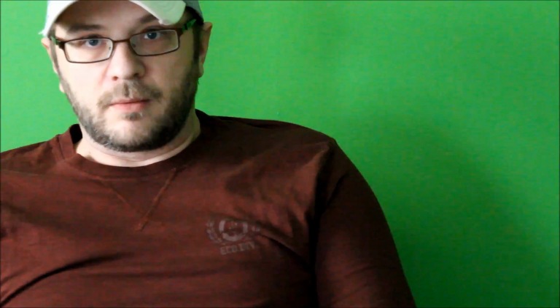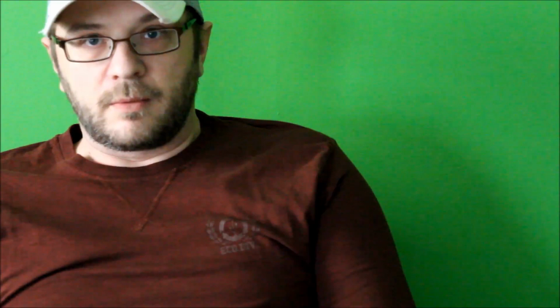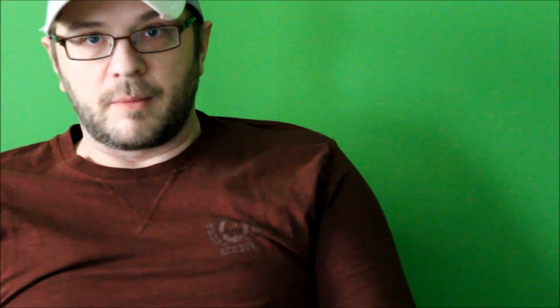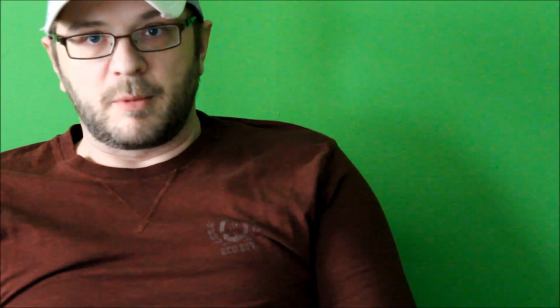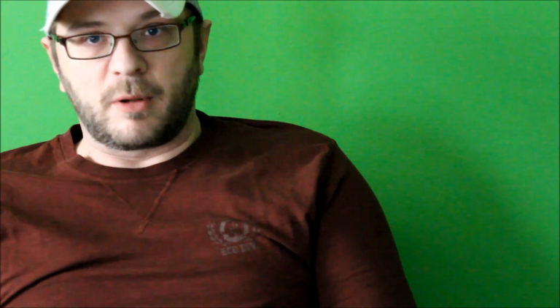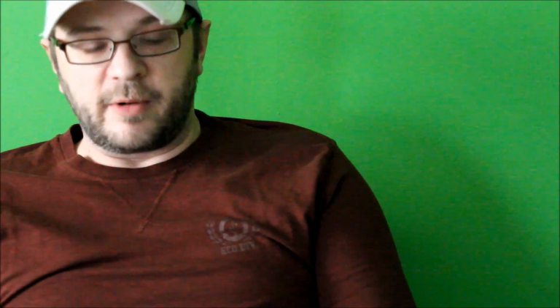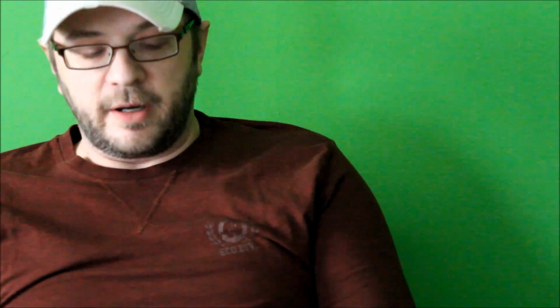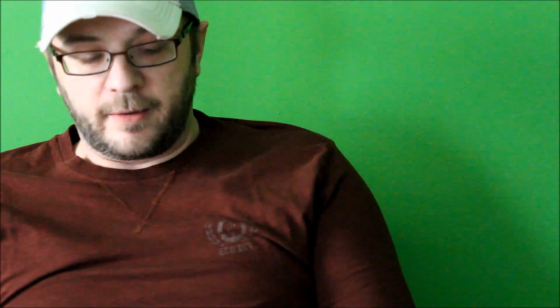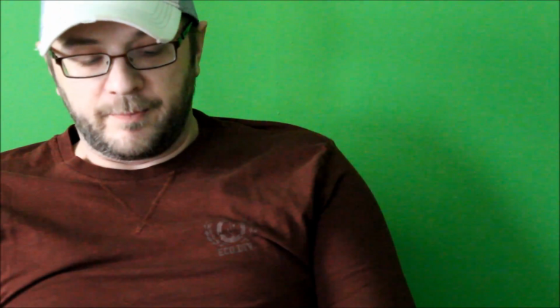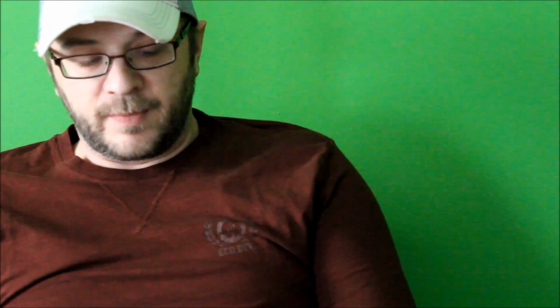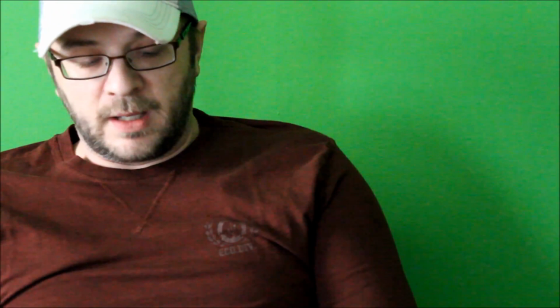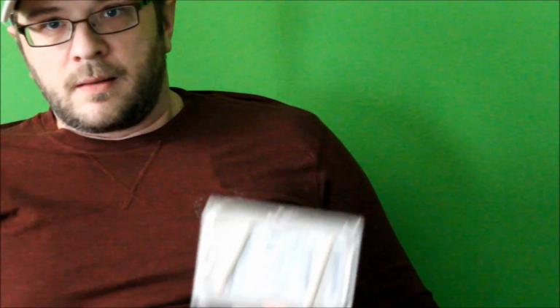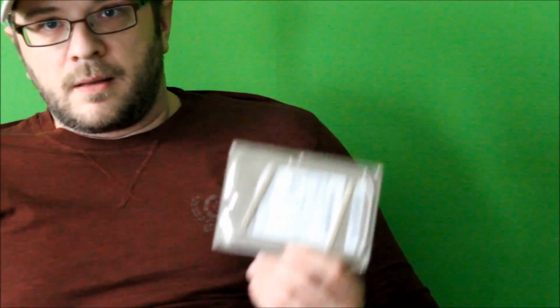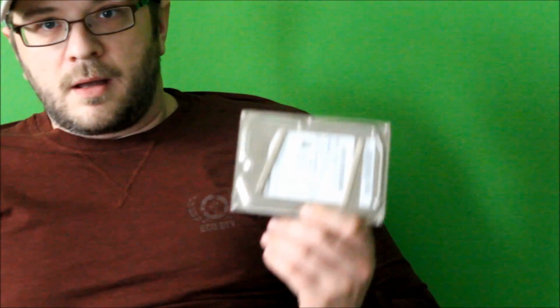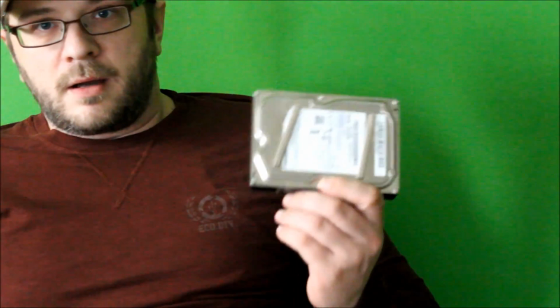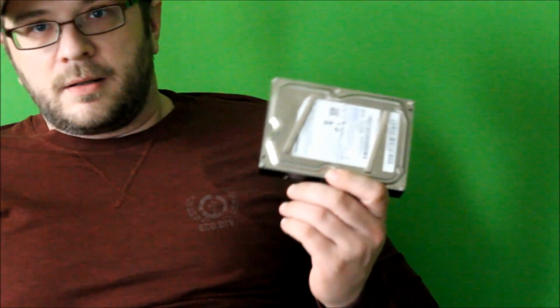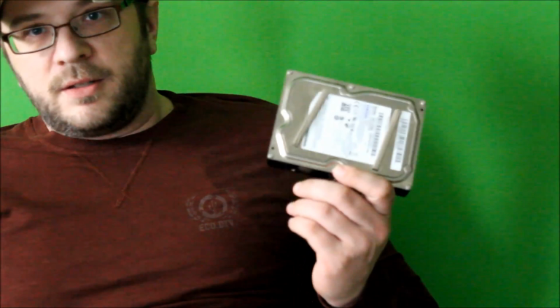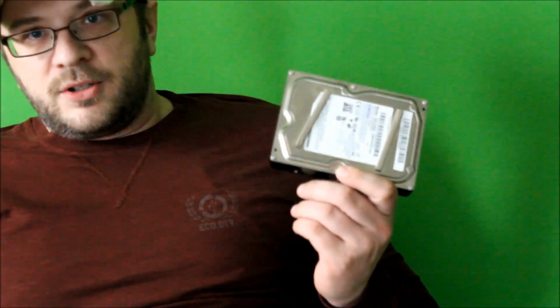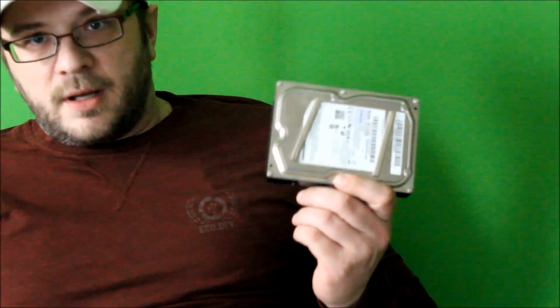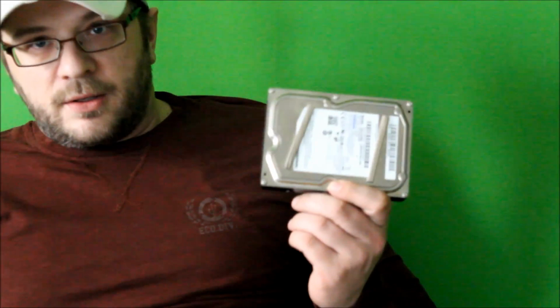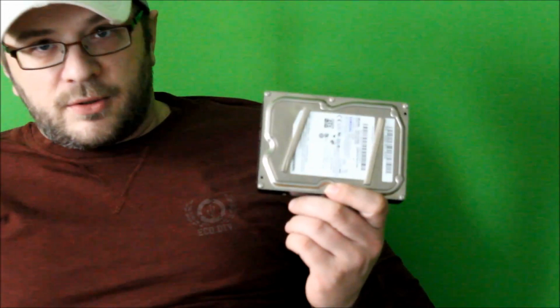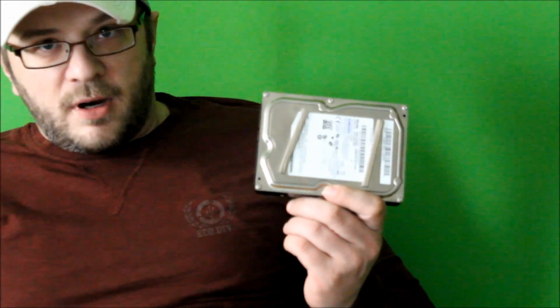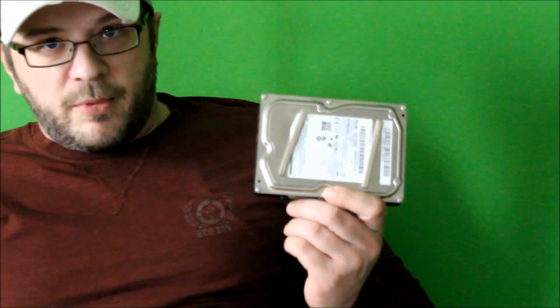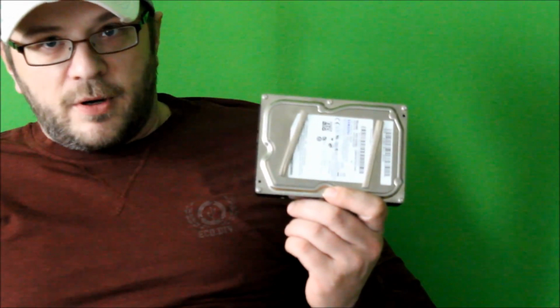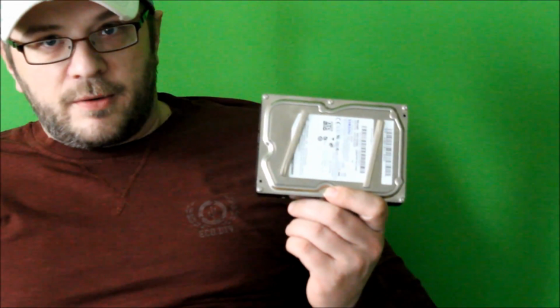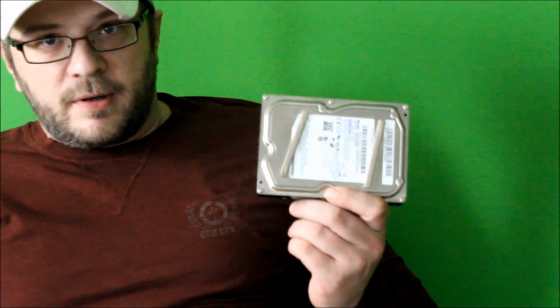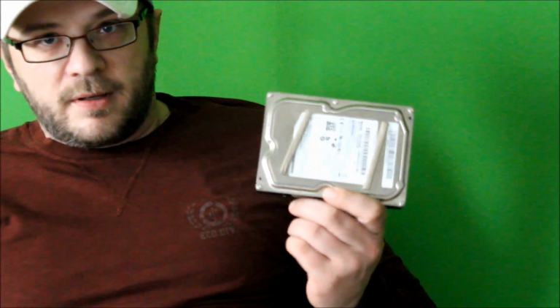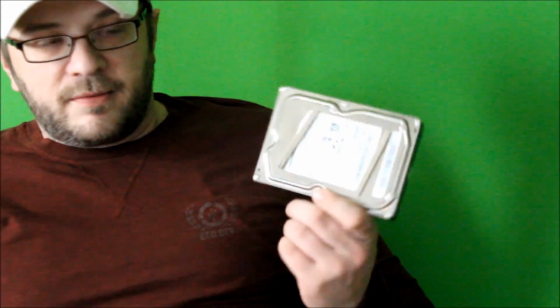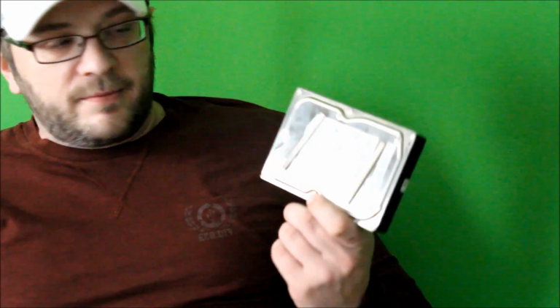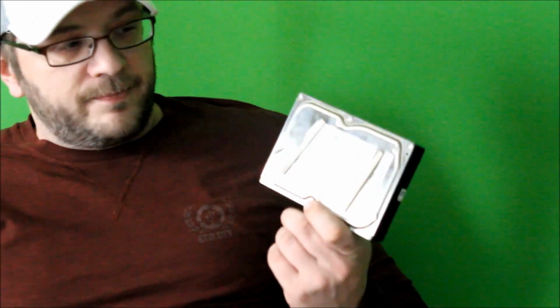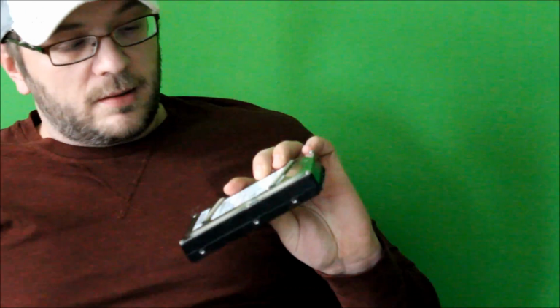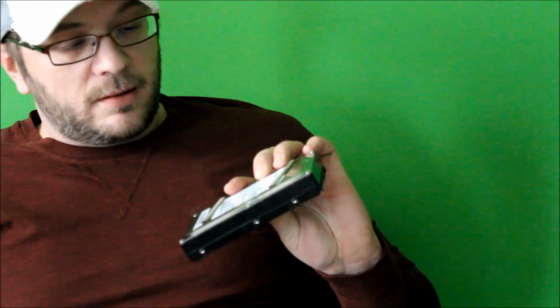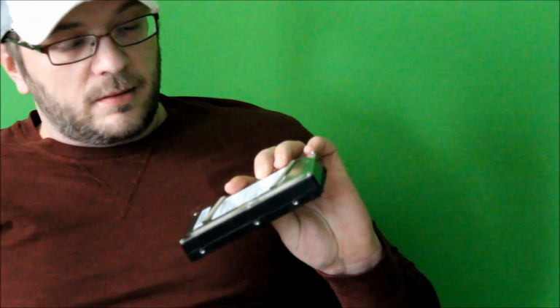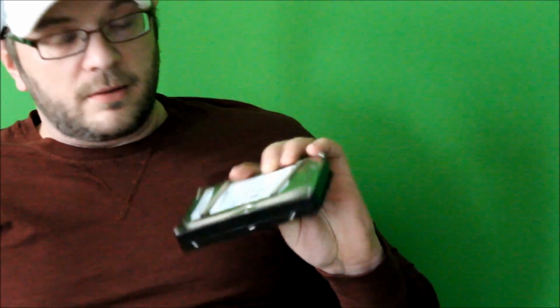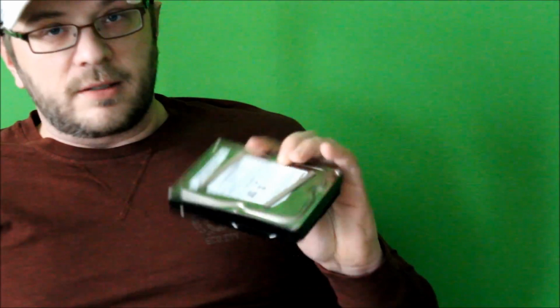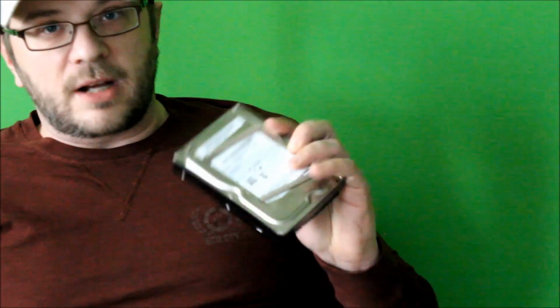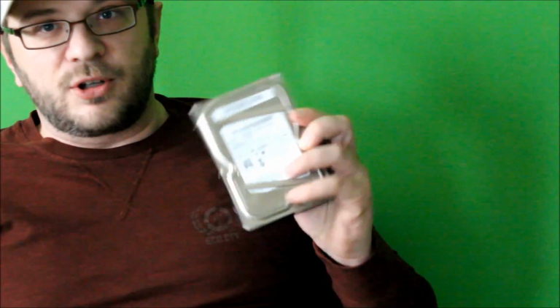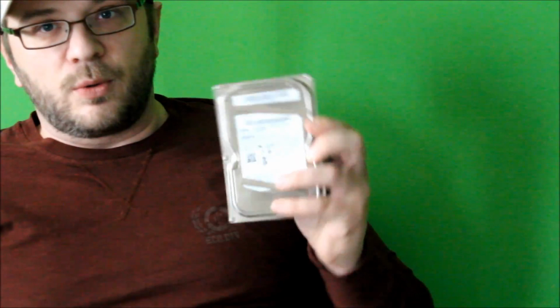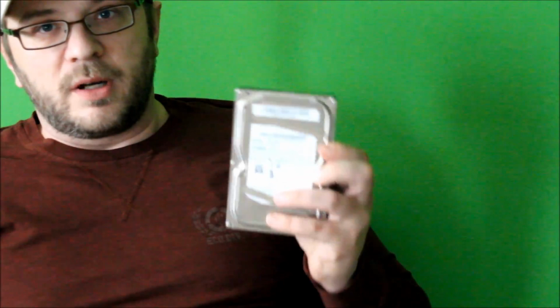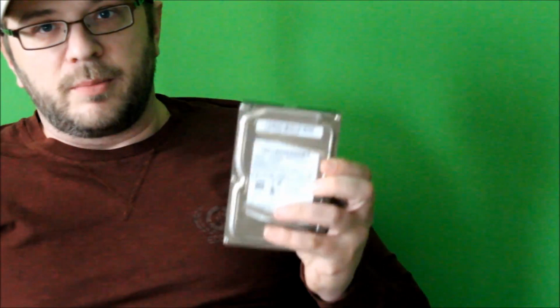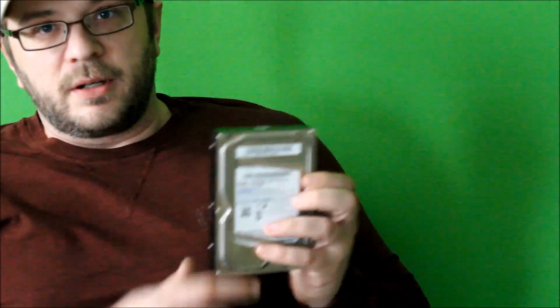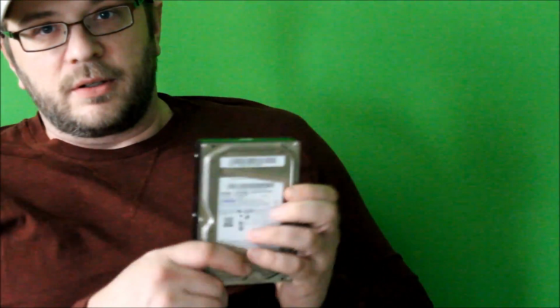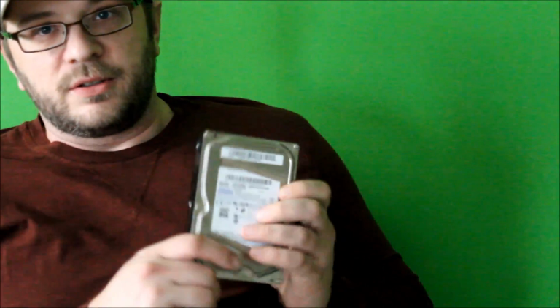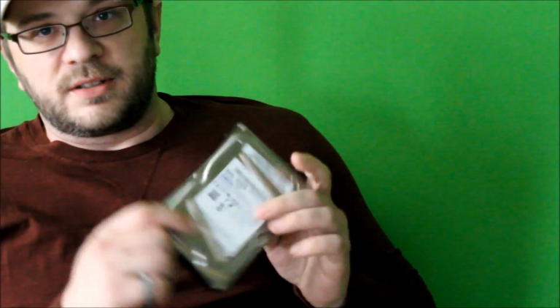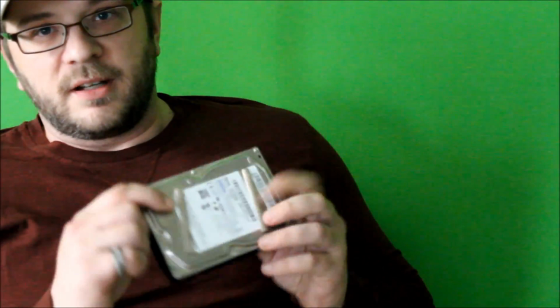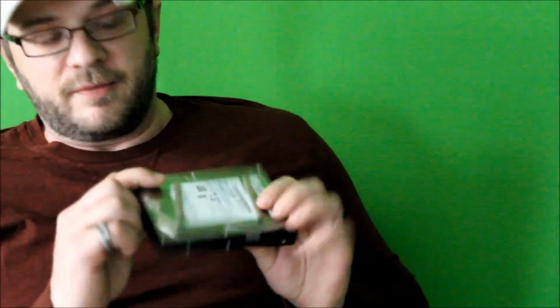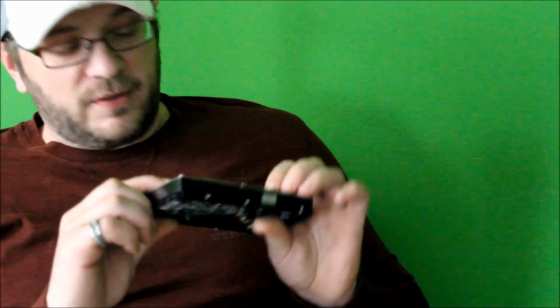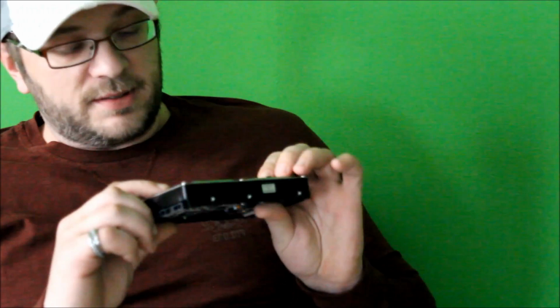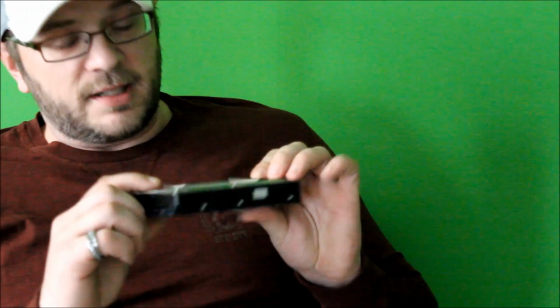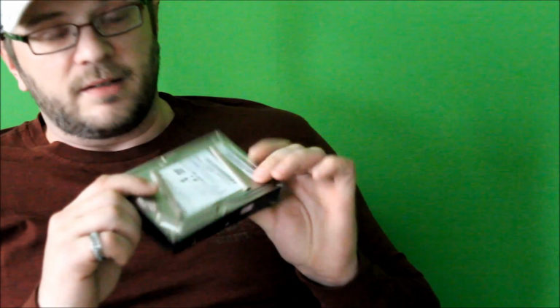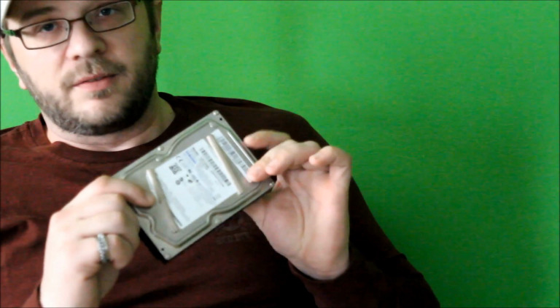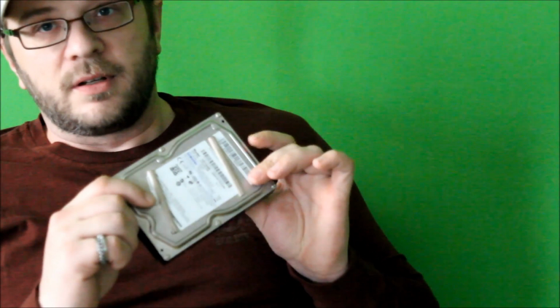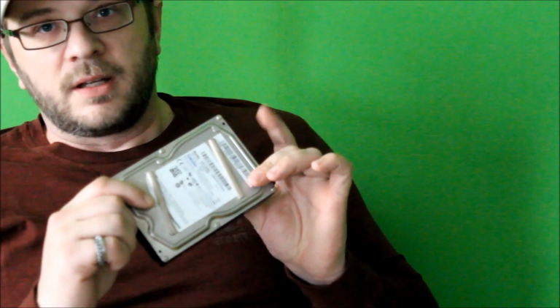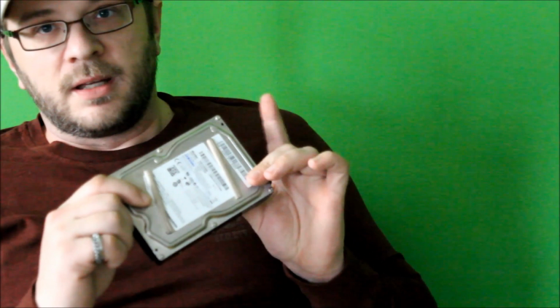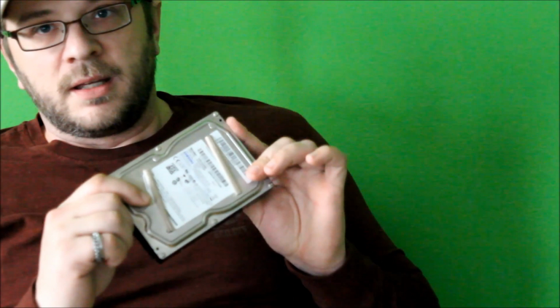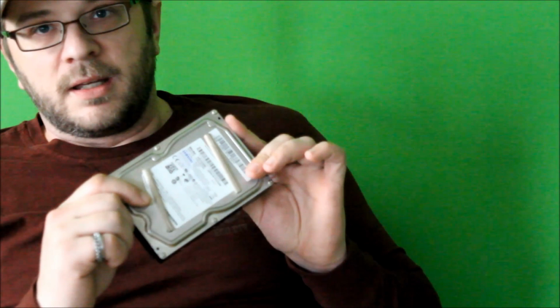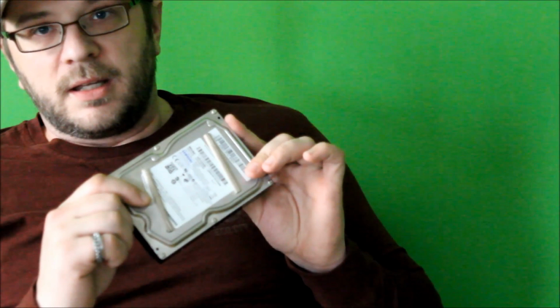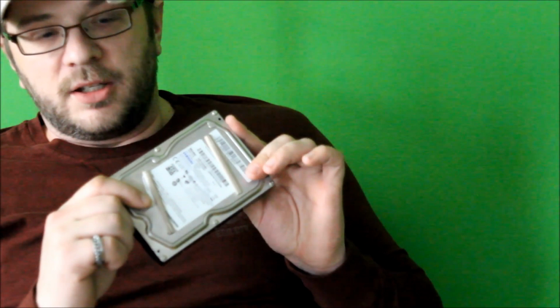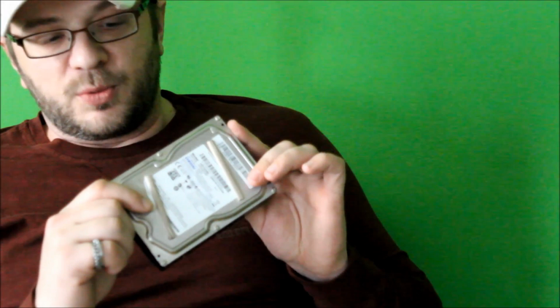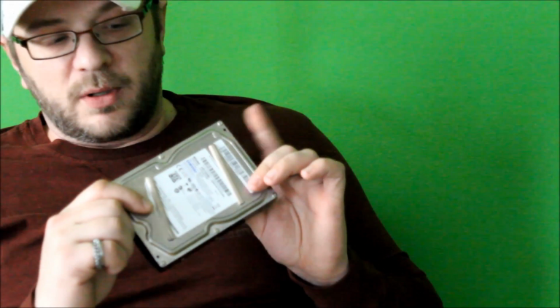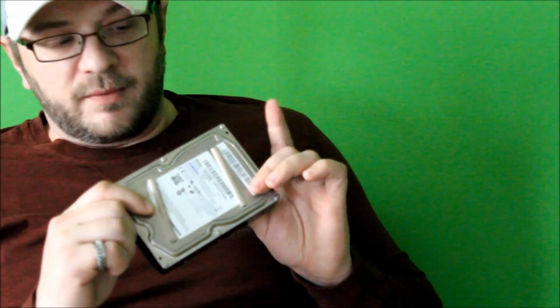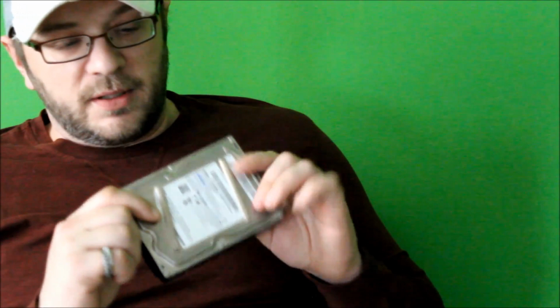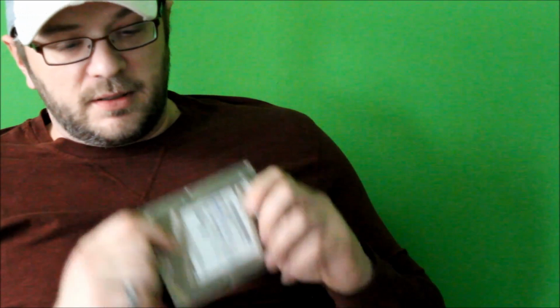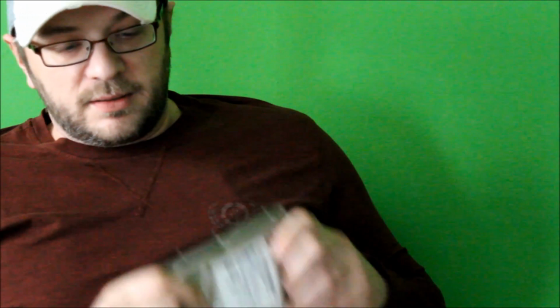Rob the plumber here. I'm going to teach you how to scrap a hard drive. There's actually quite a bit of good stuff inside of each one of these.